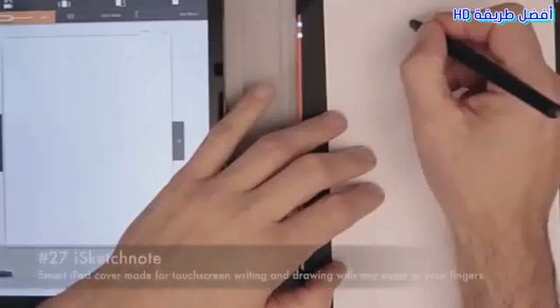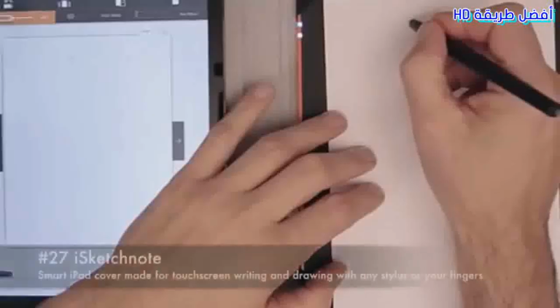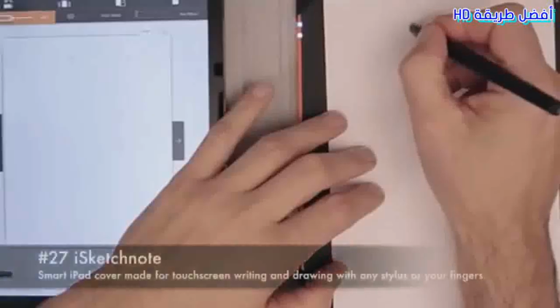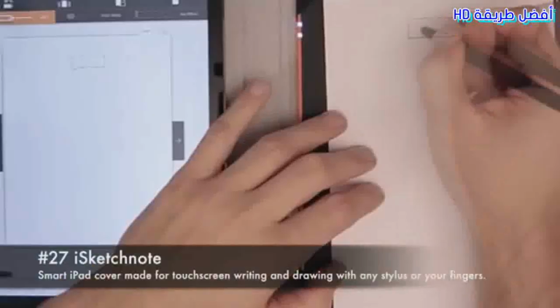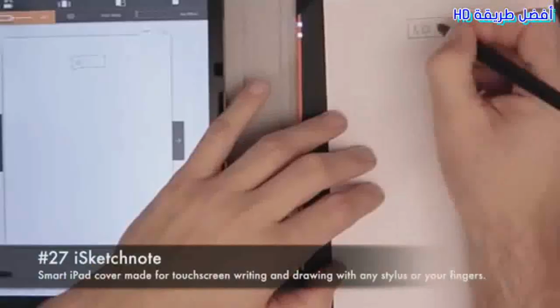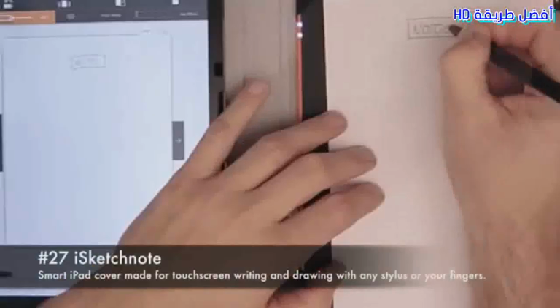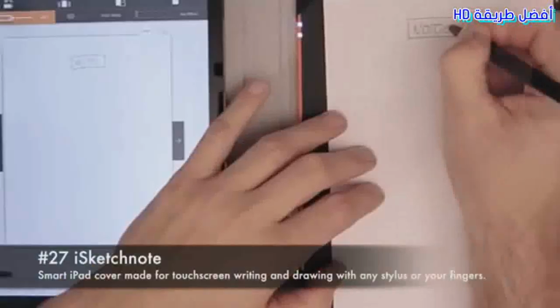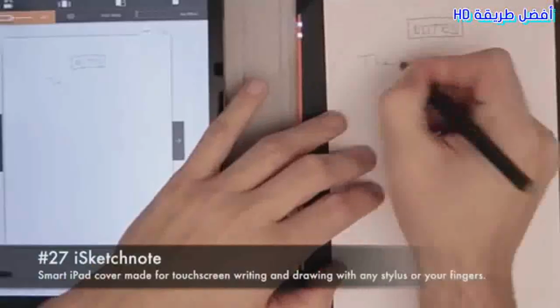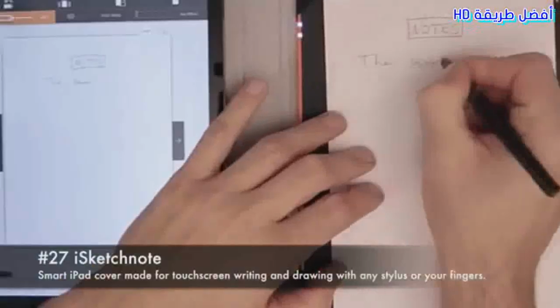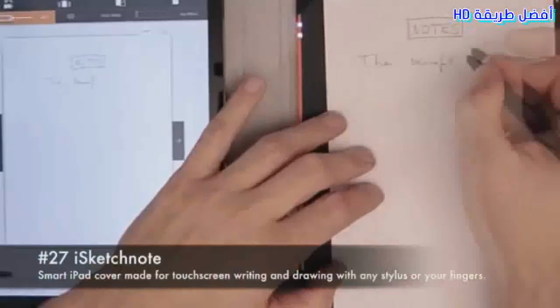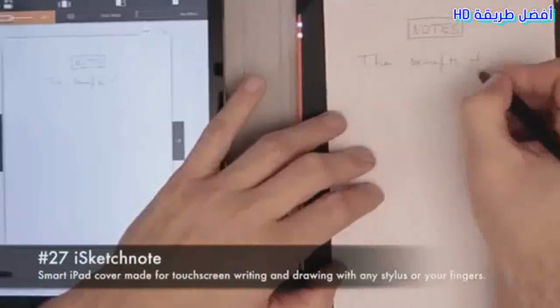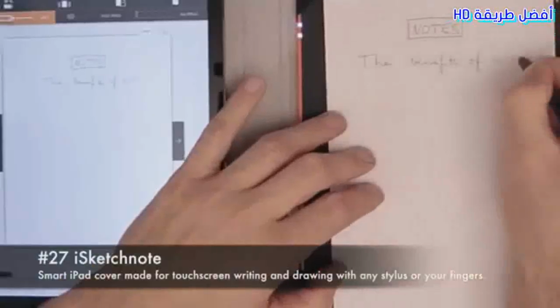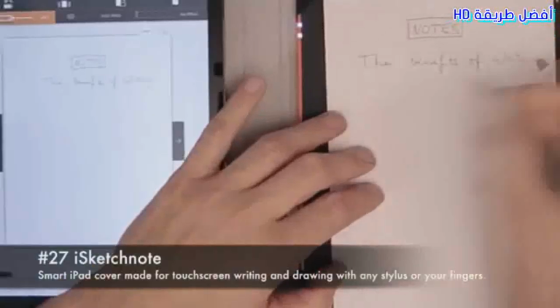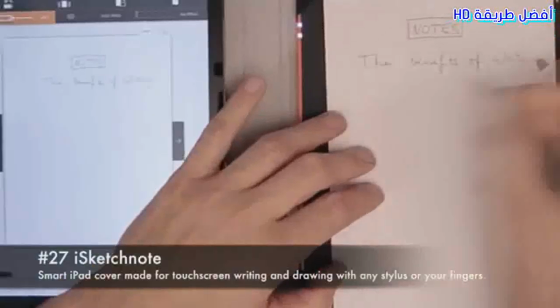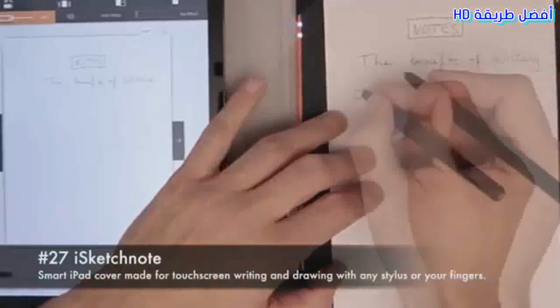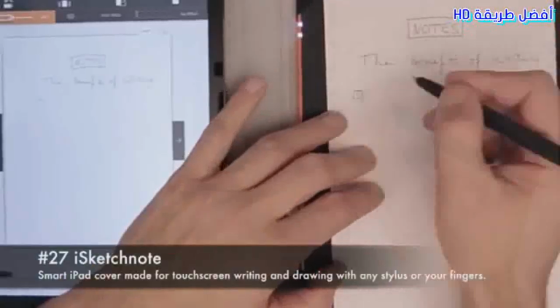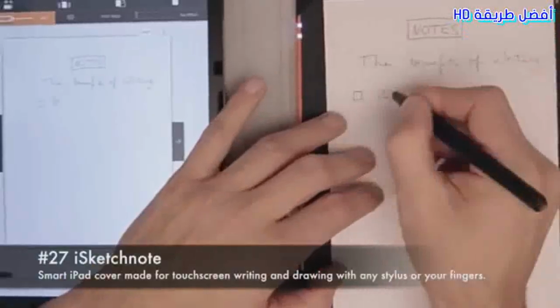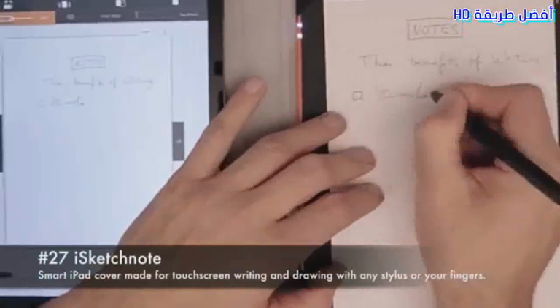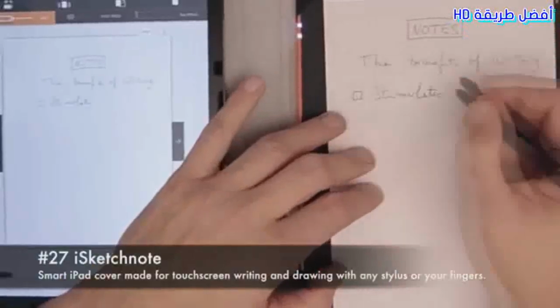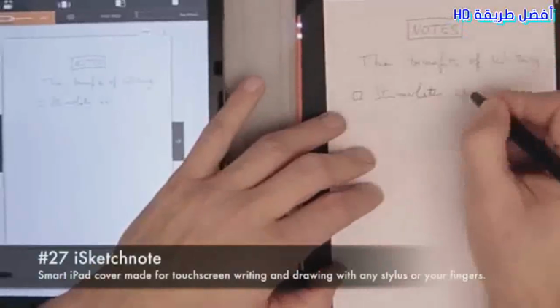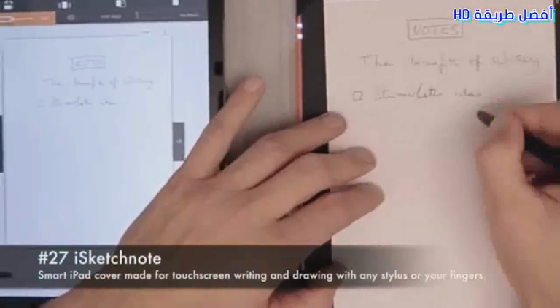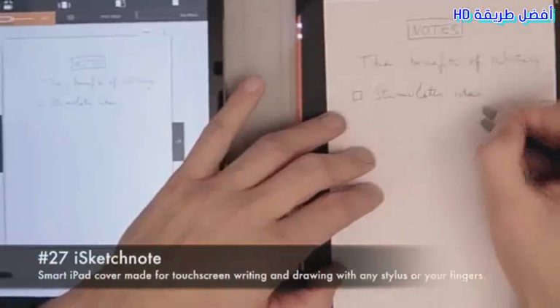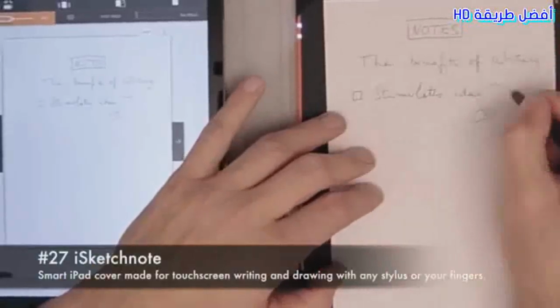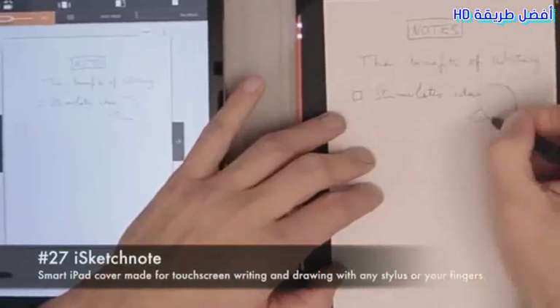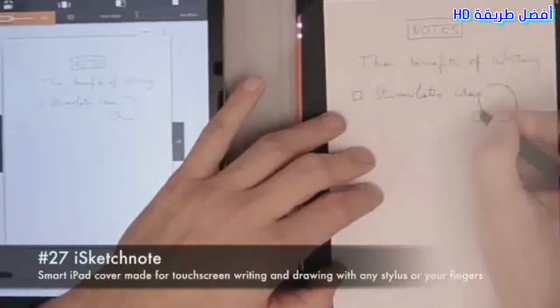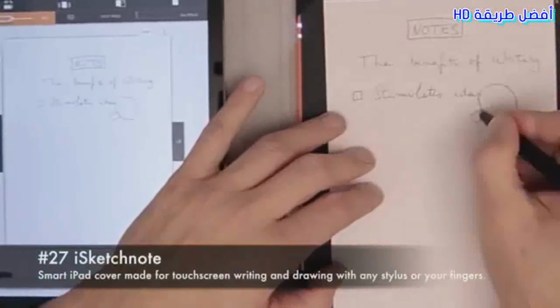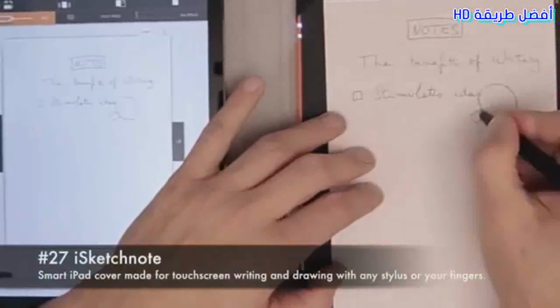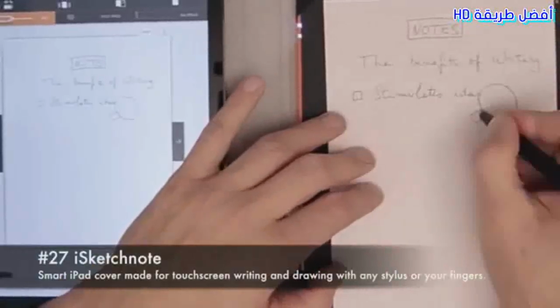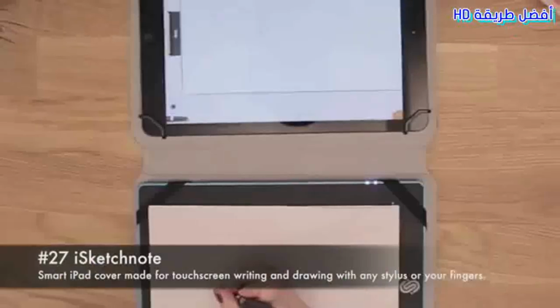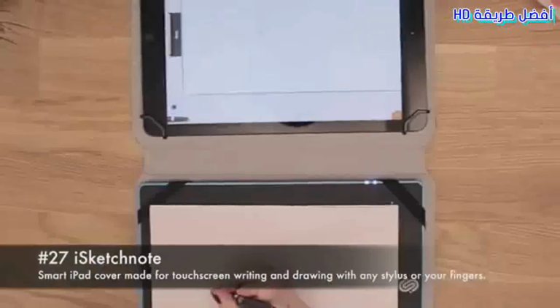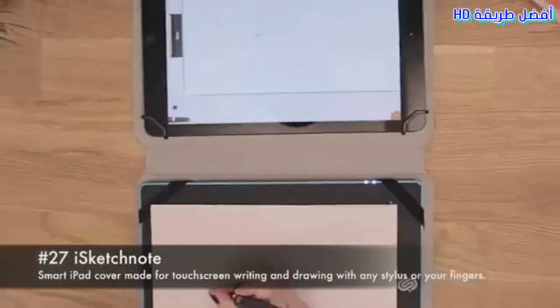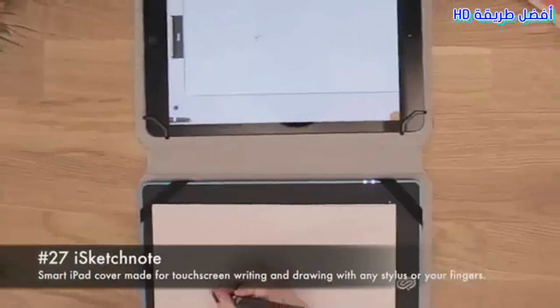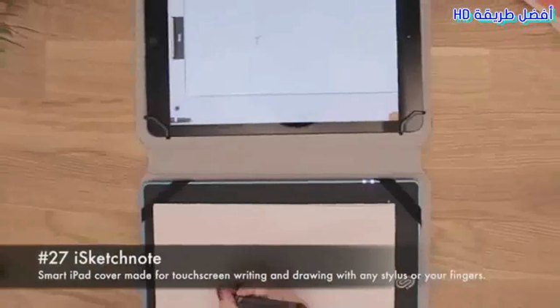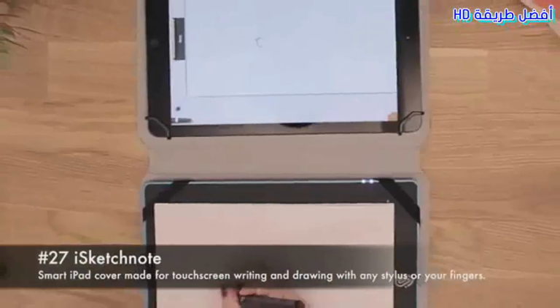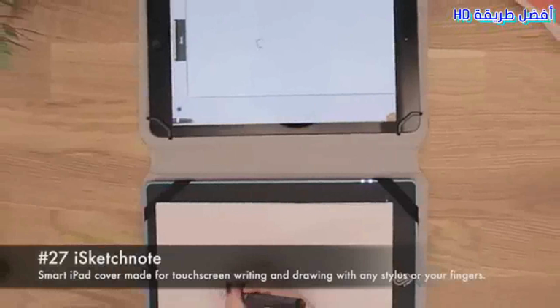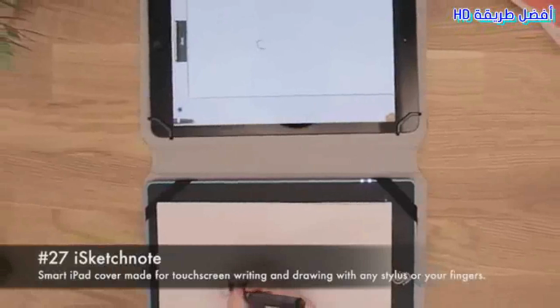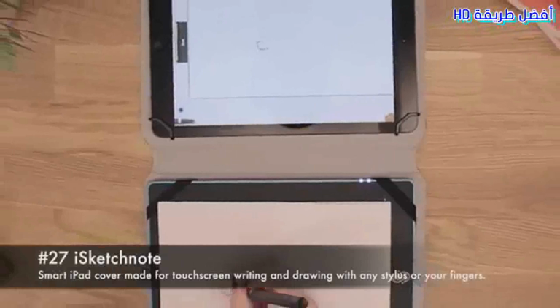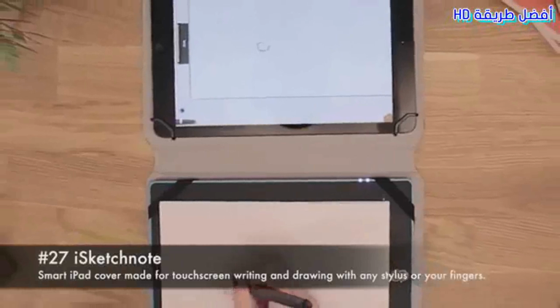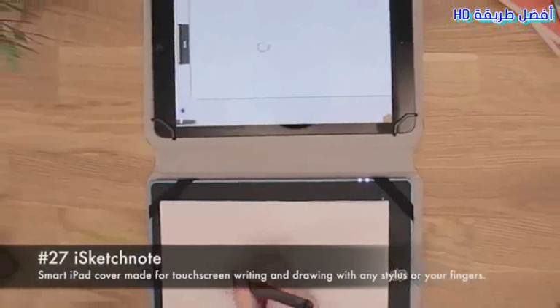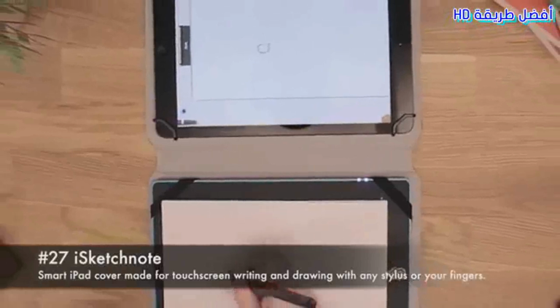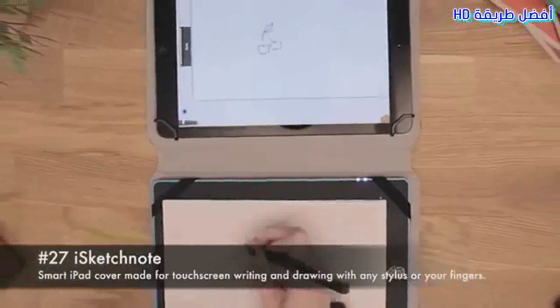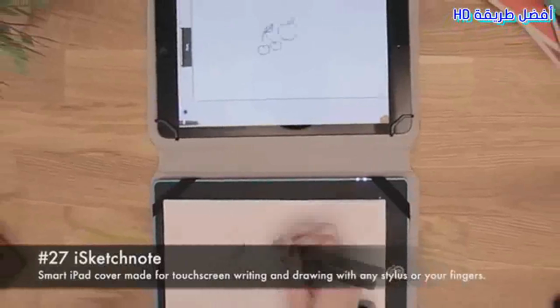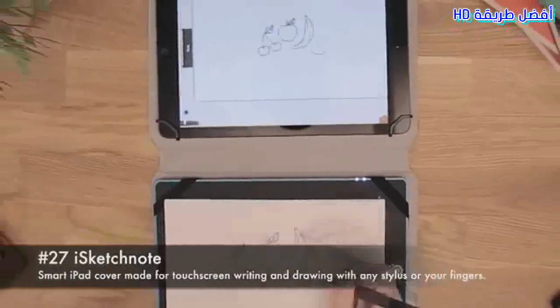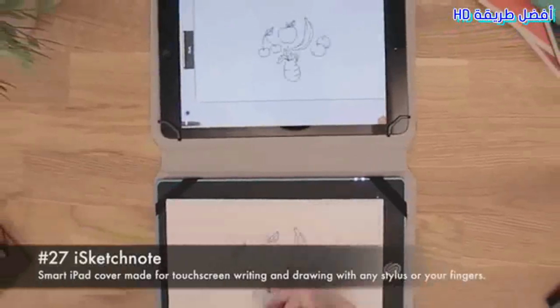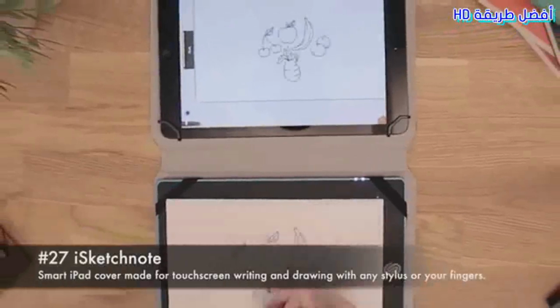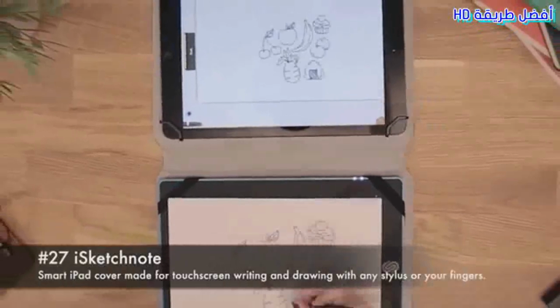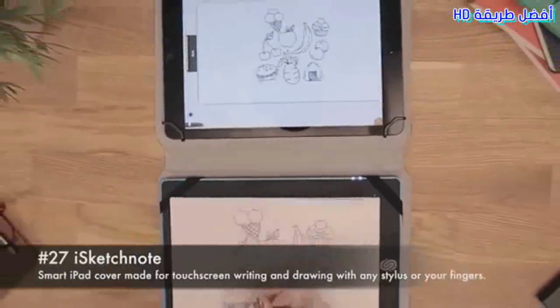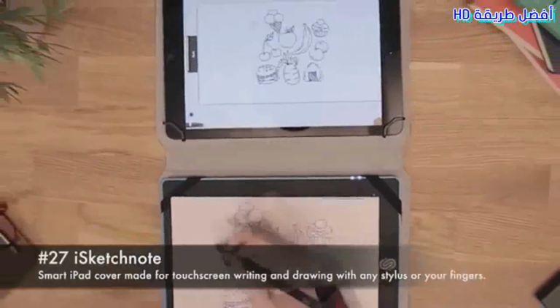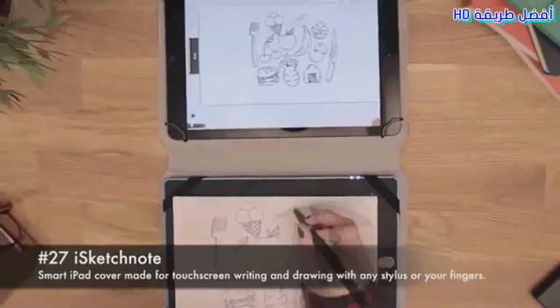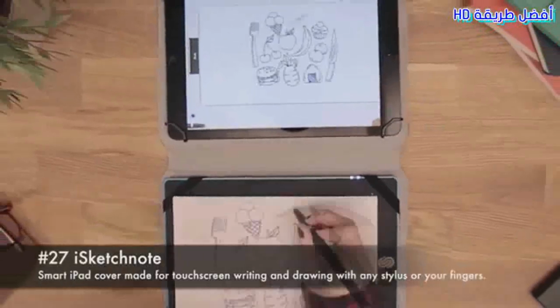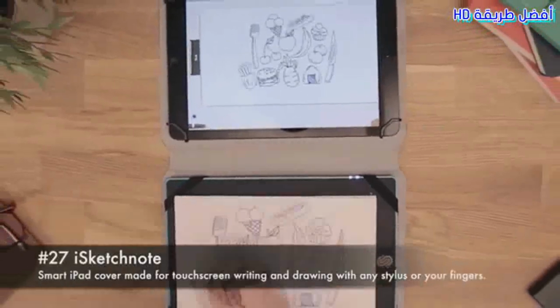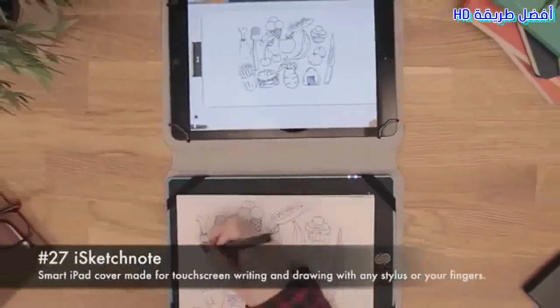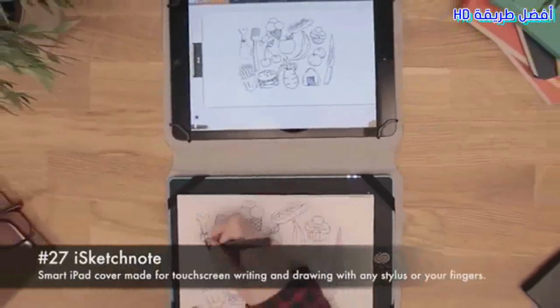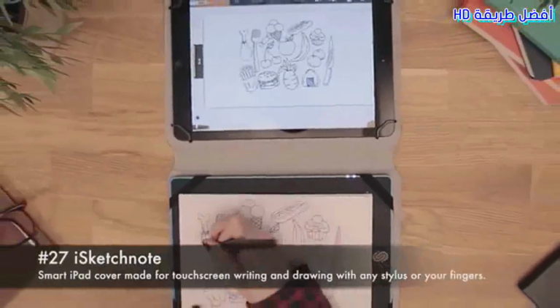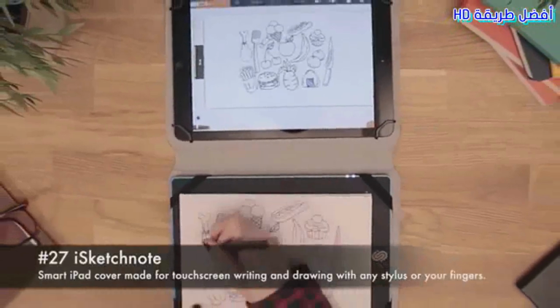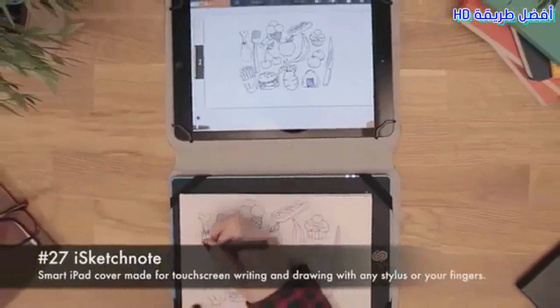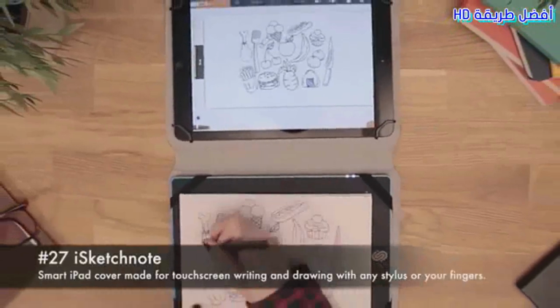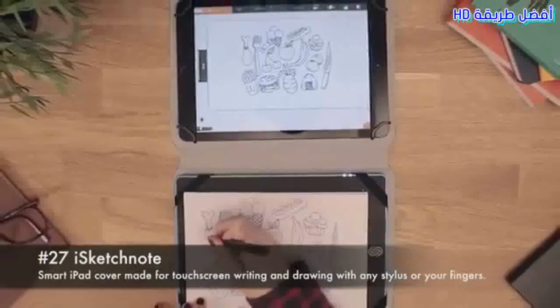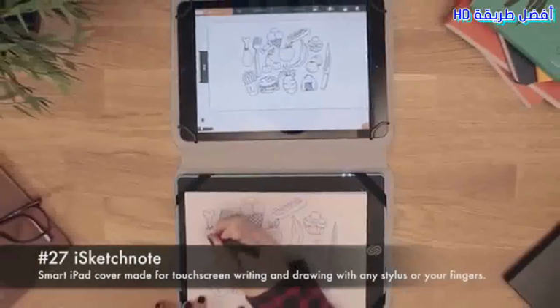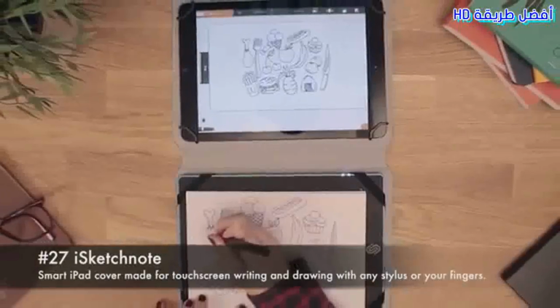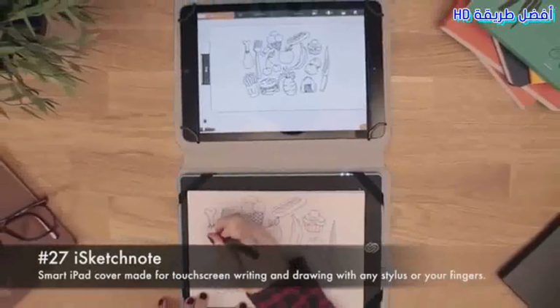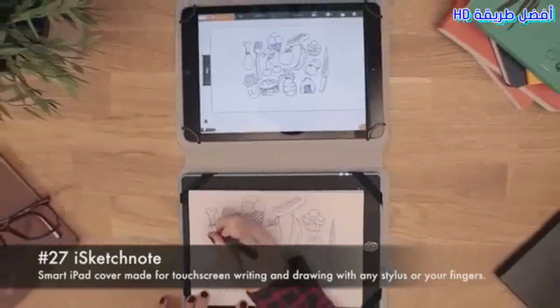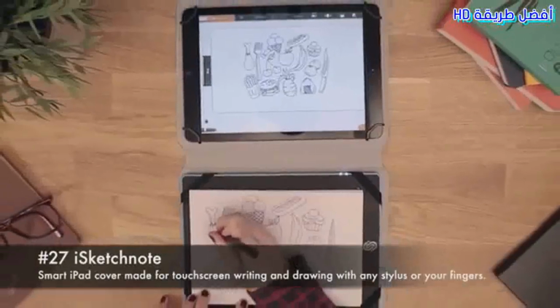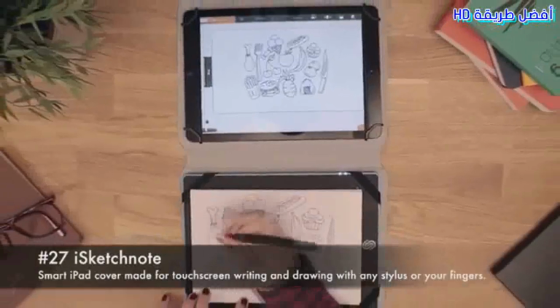27. iSketch Note smart iPad cover, which is made for touch screen writing and drawing with any stylus or your fingers.